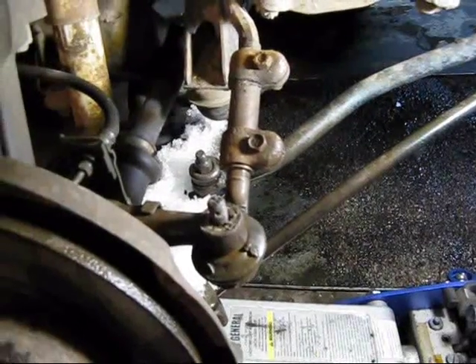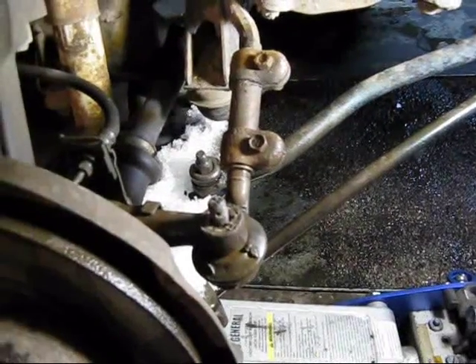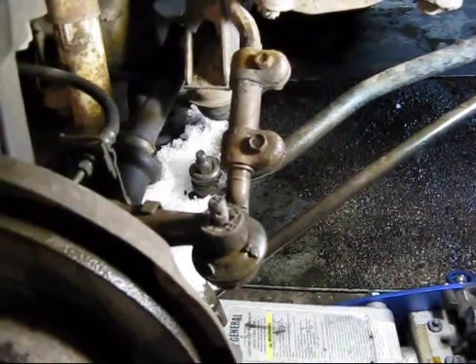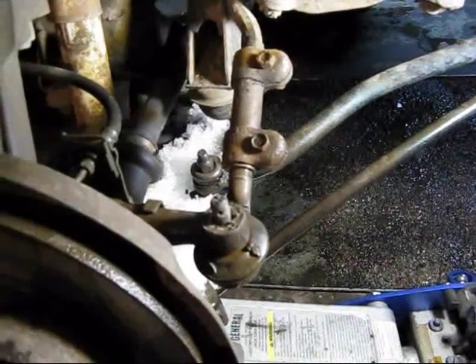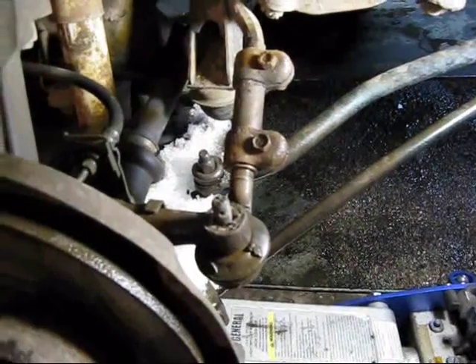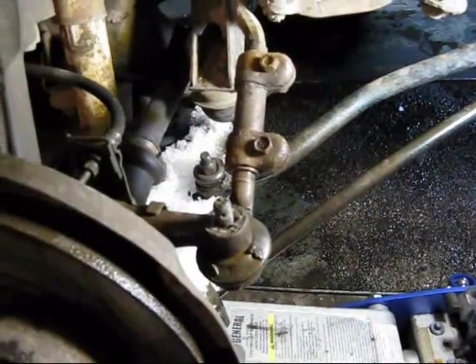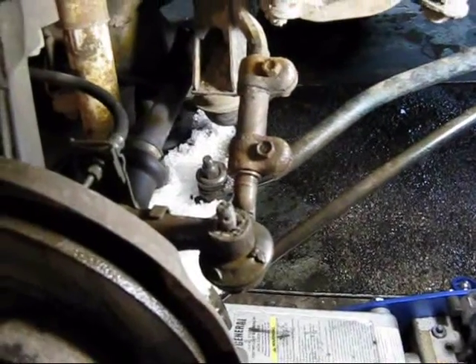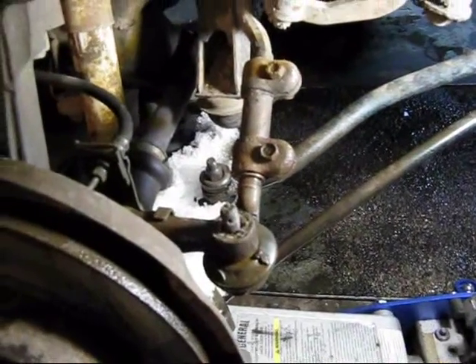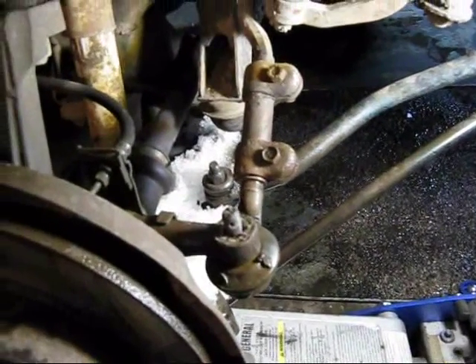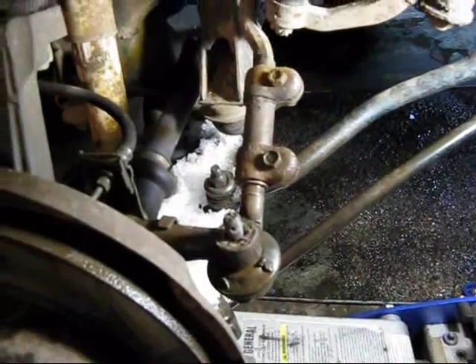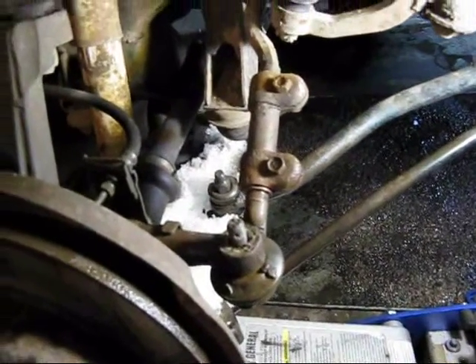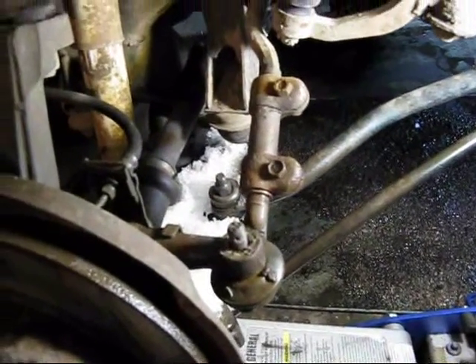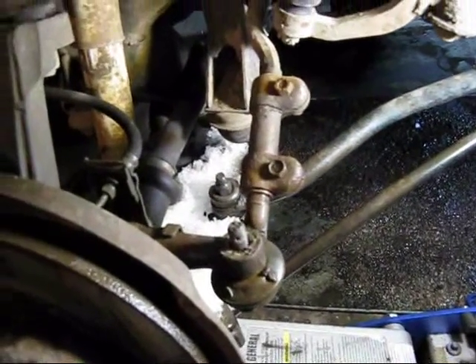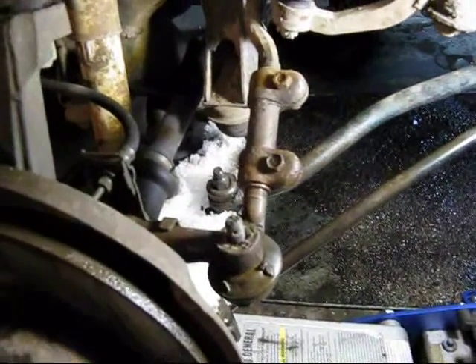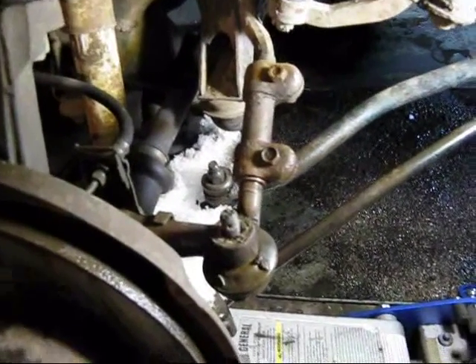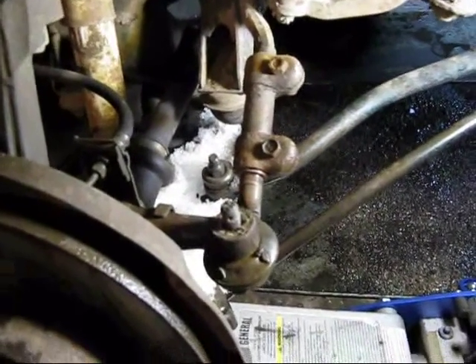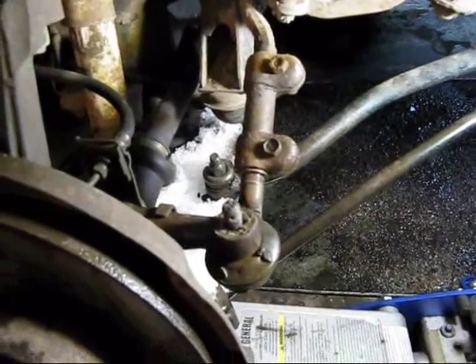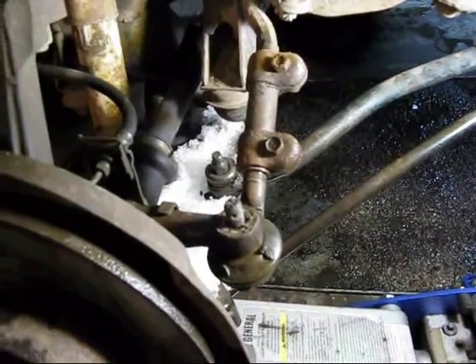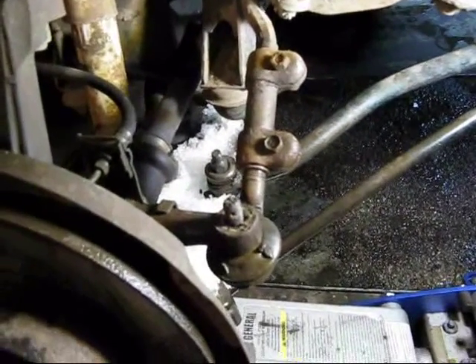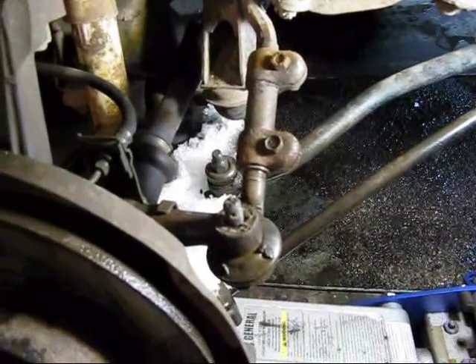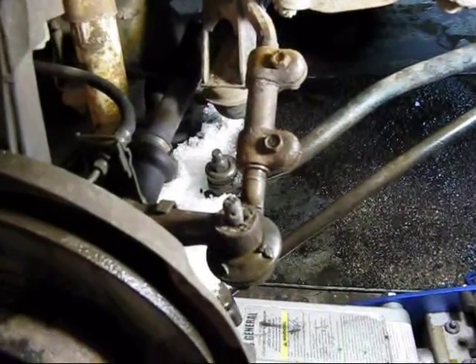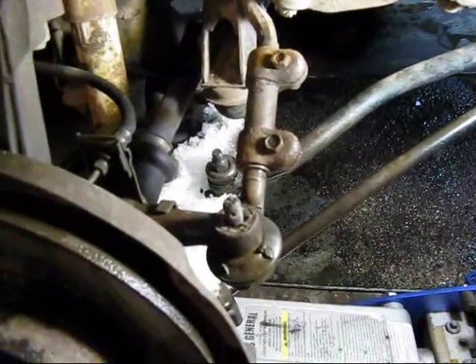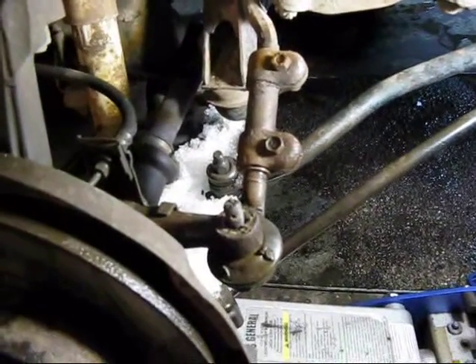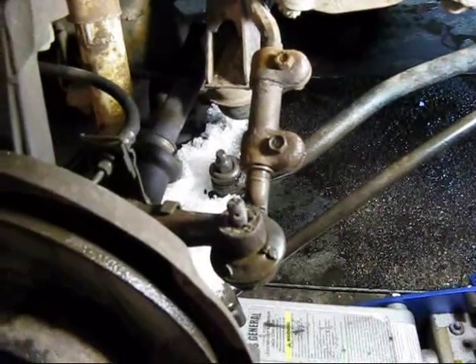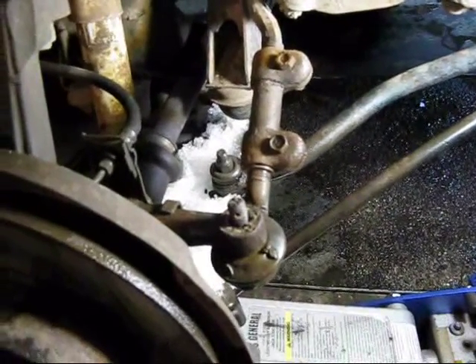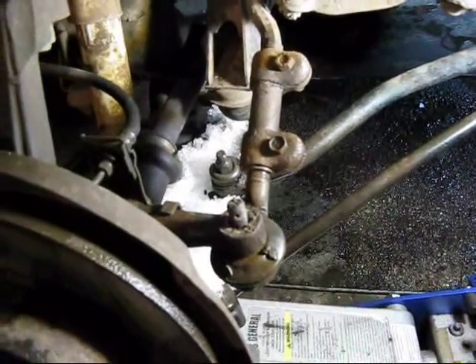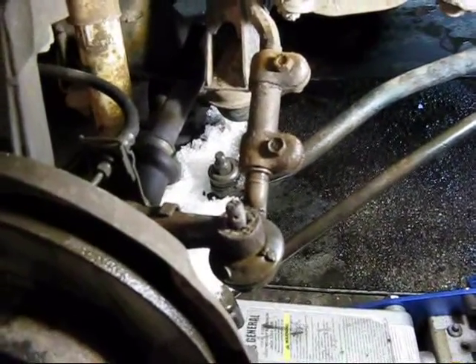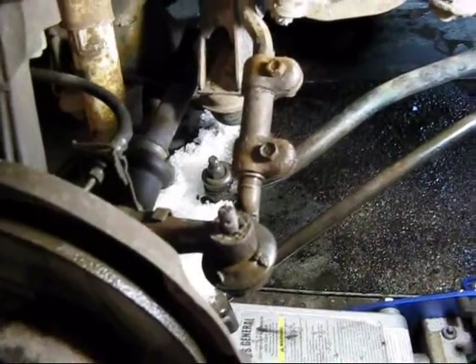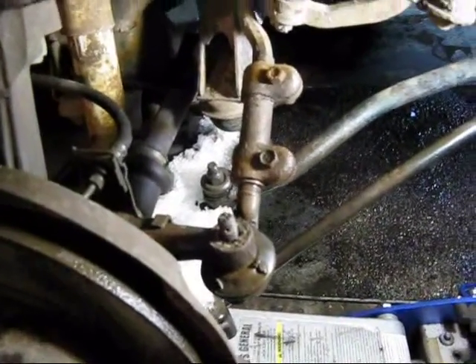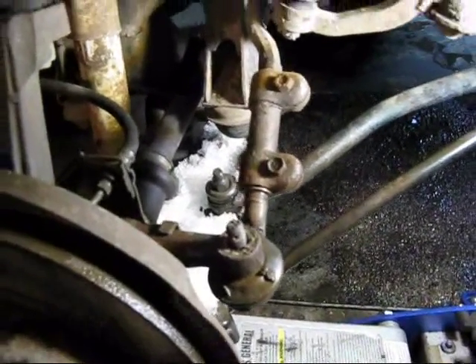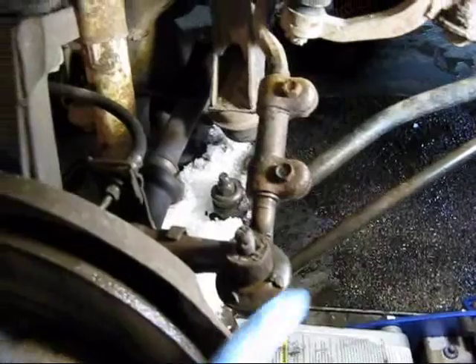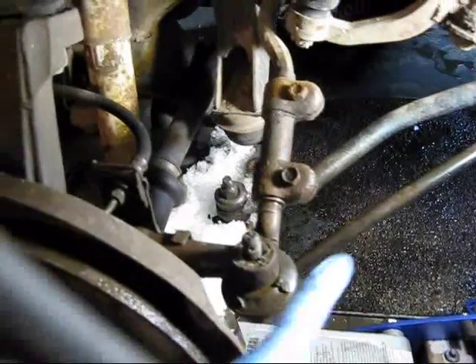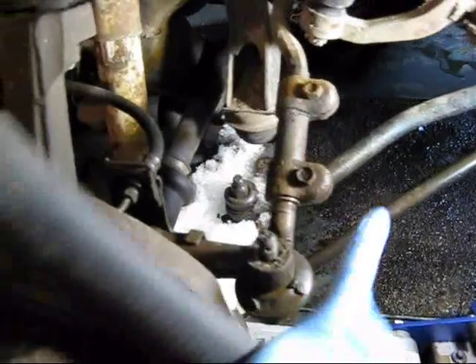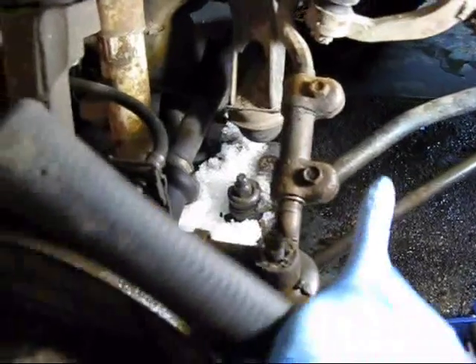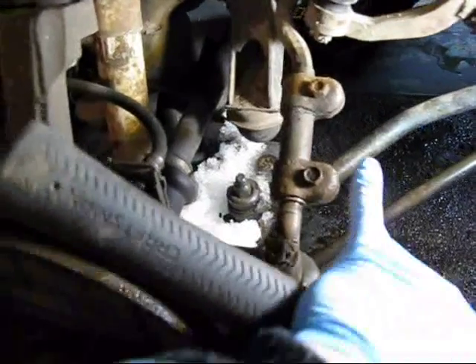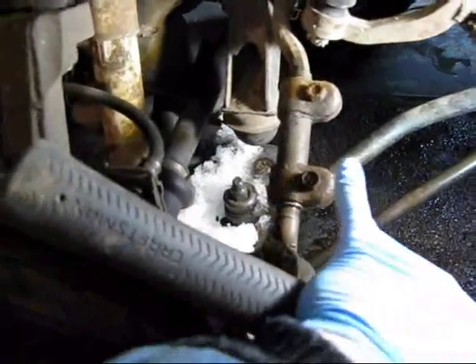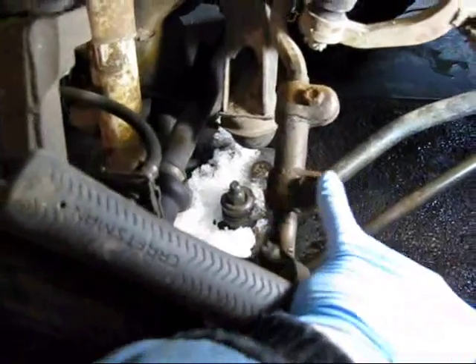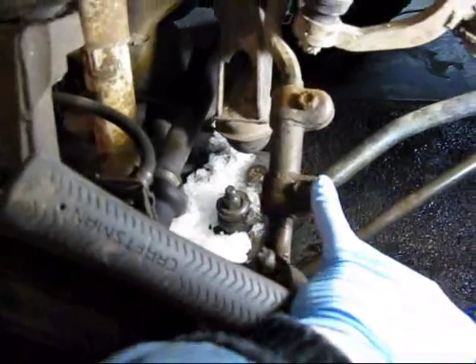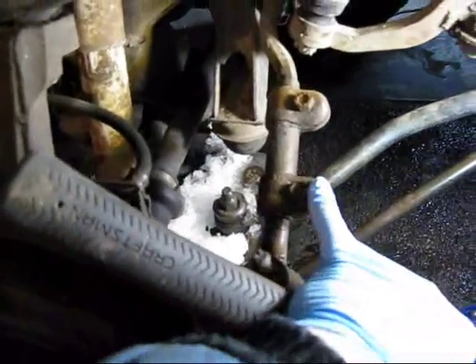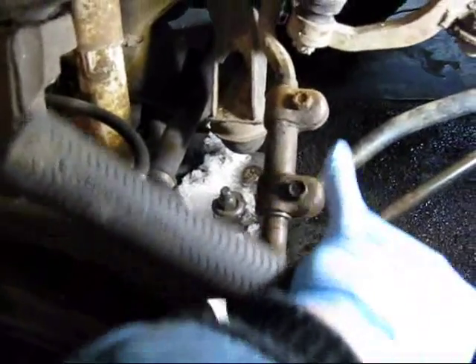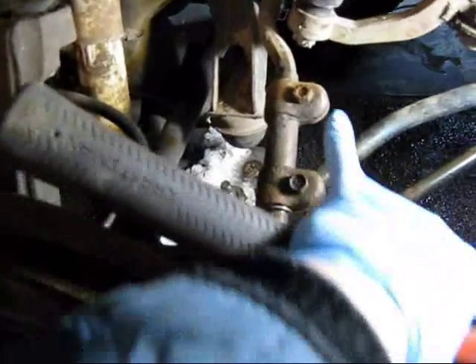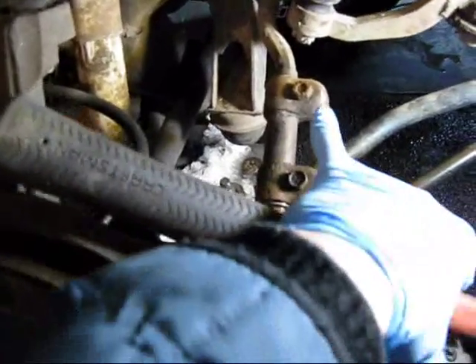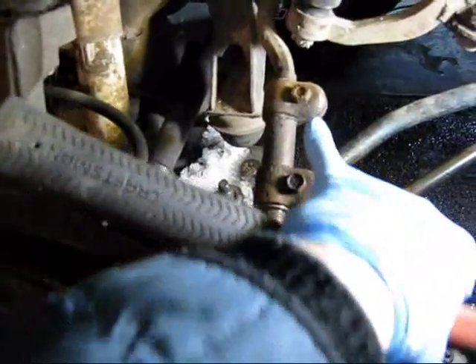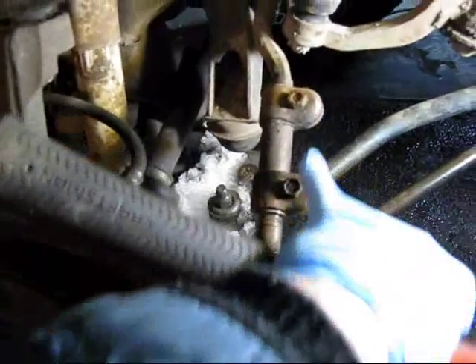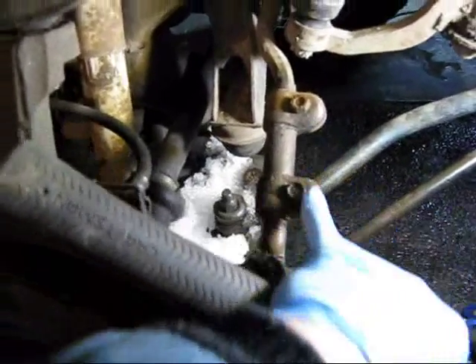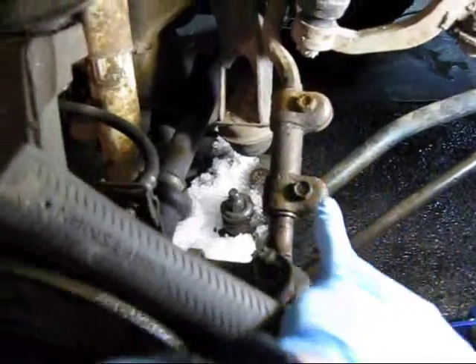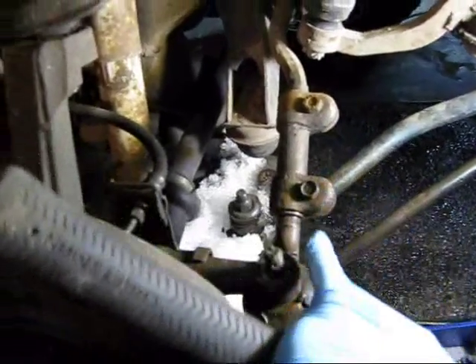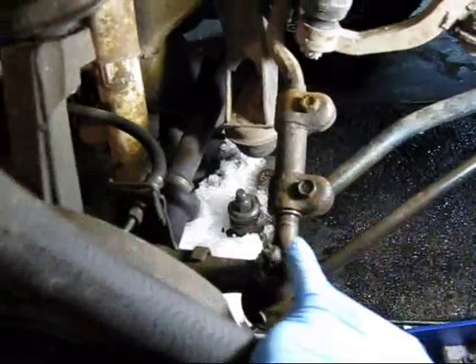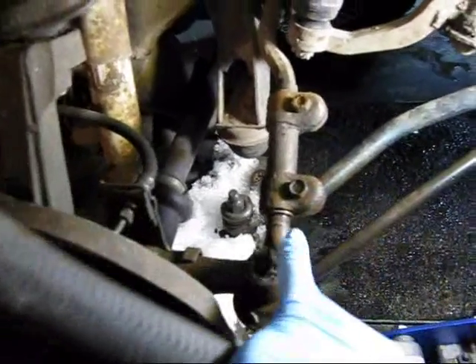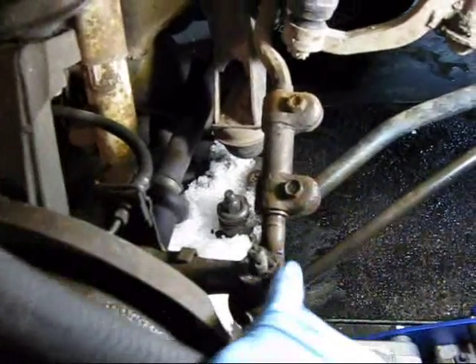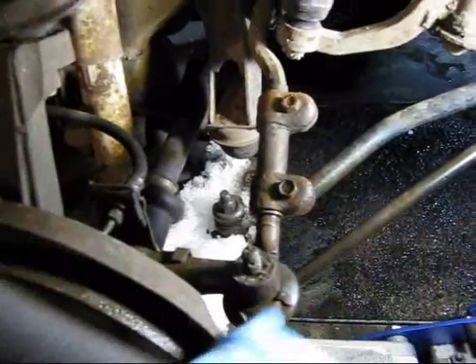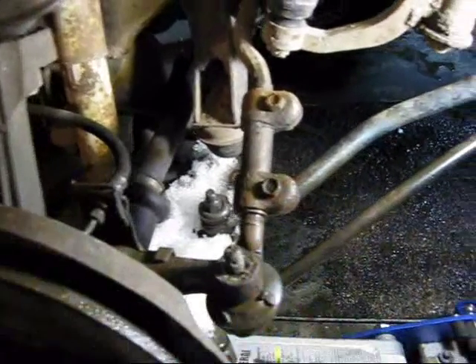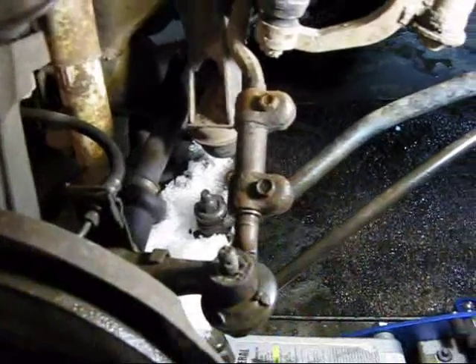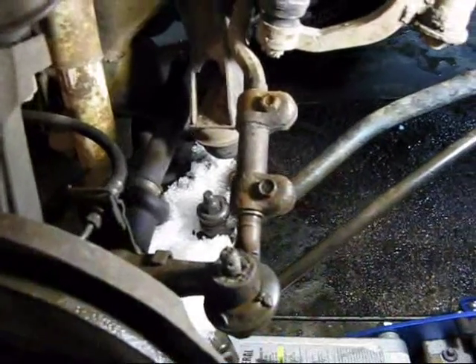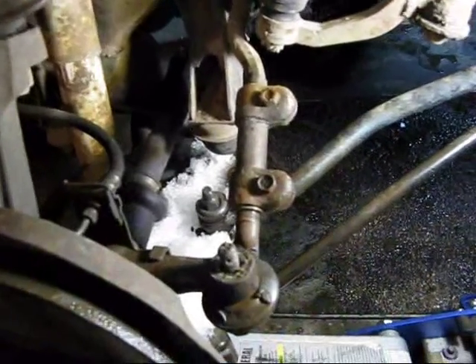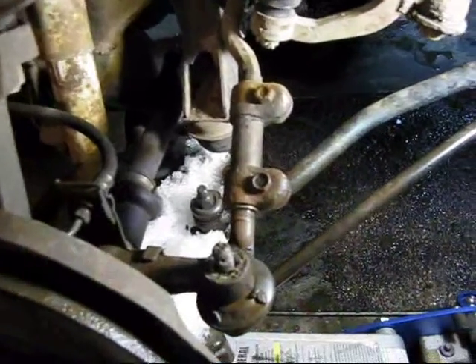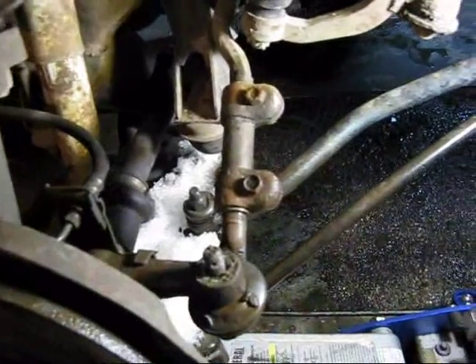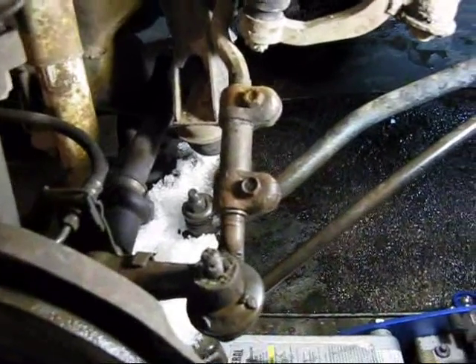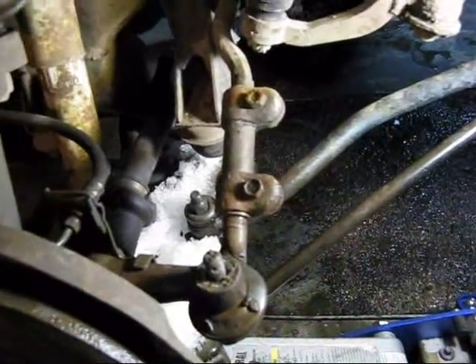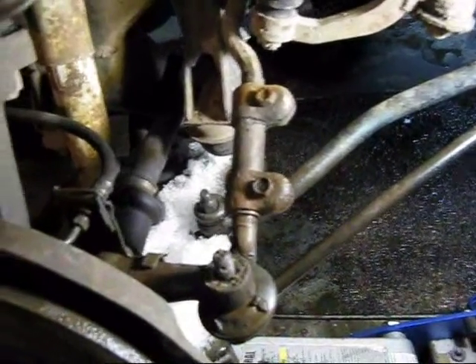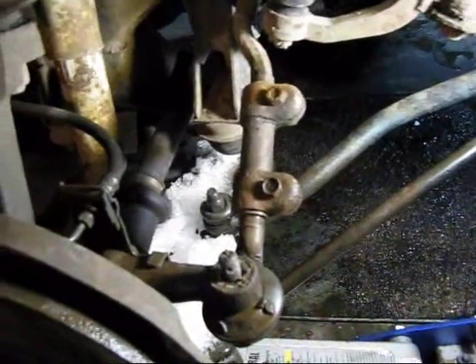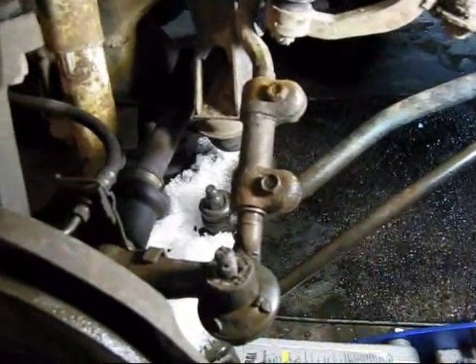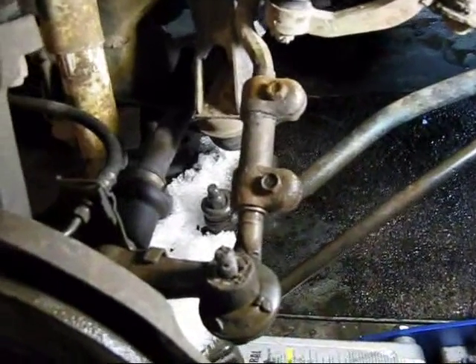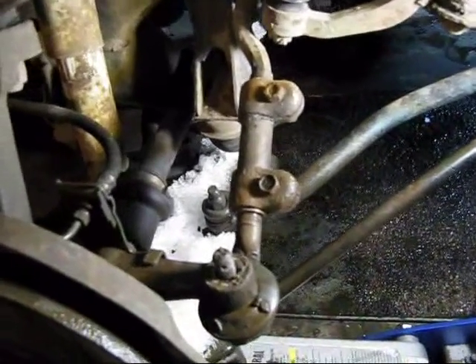We've already loosened up the two clamp nuts there that hold this adjusting rod.